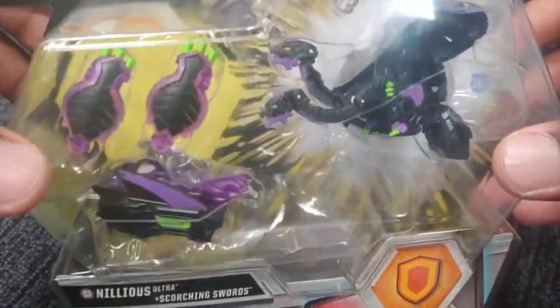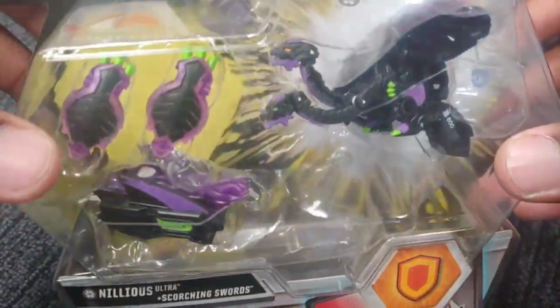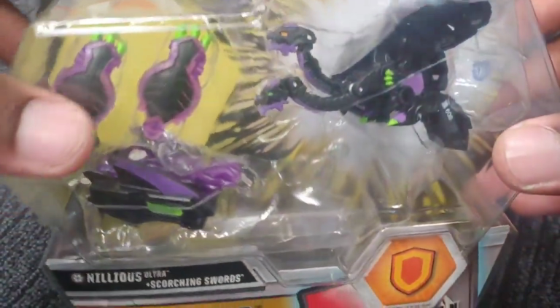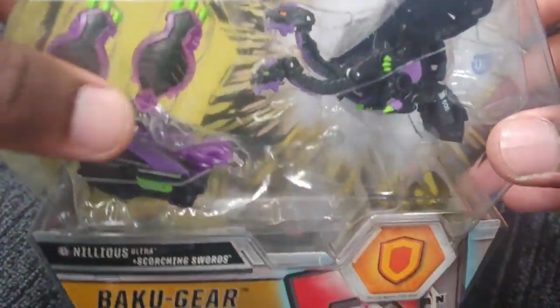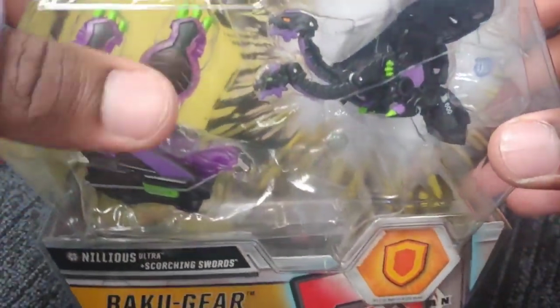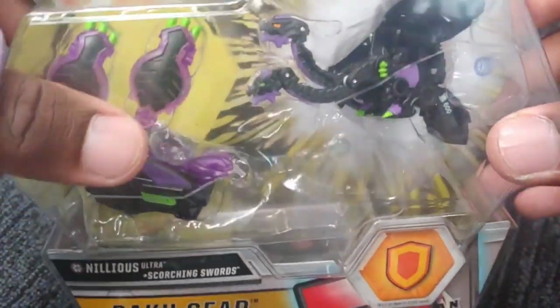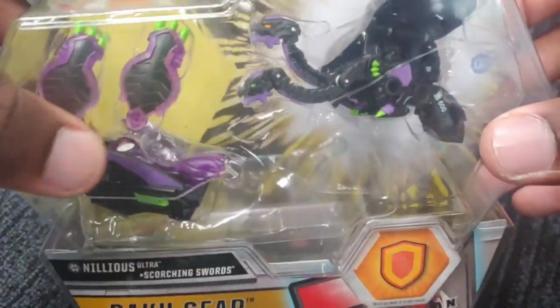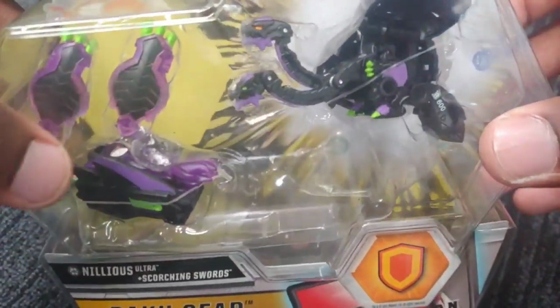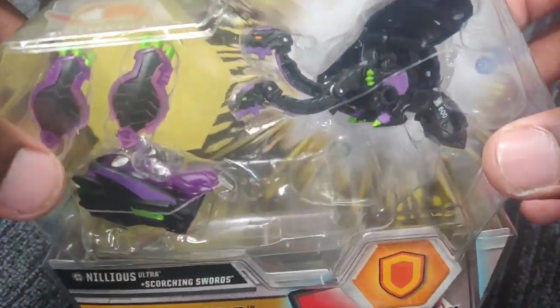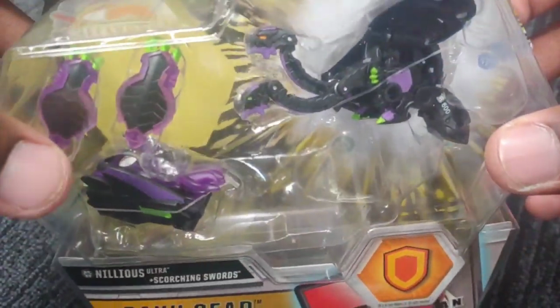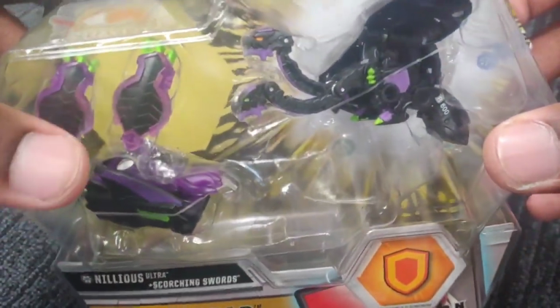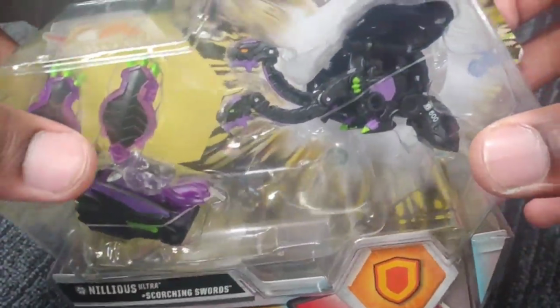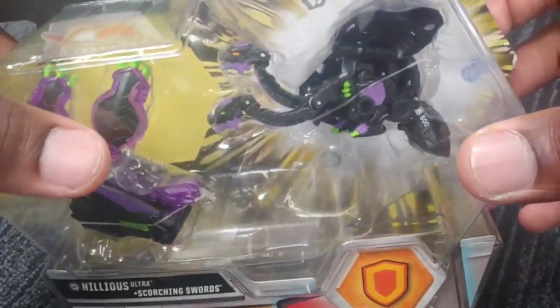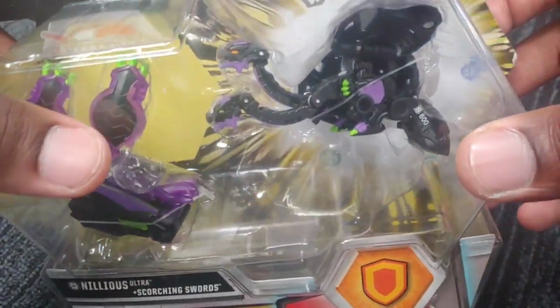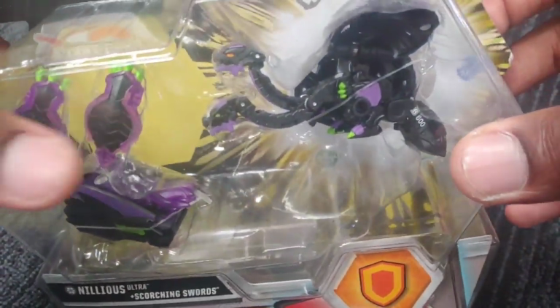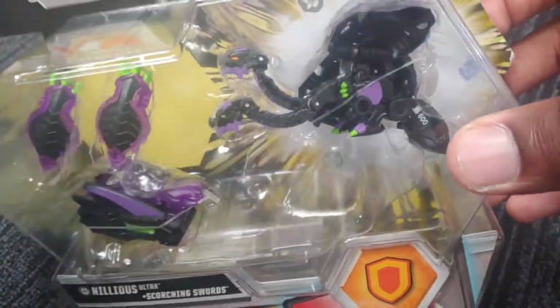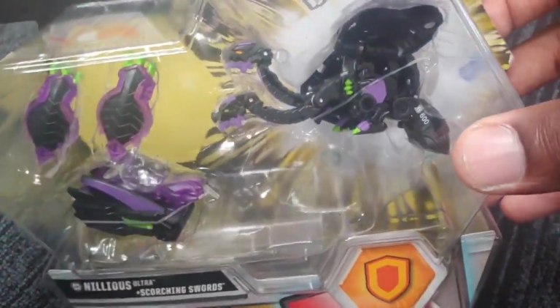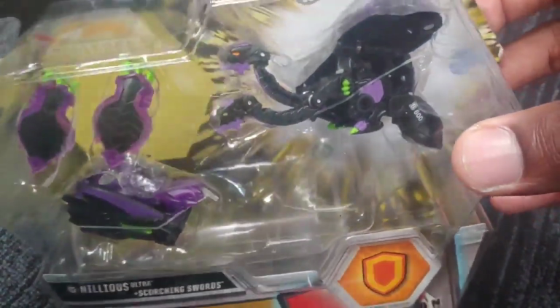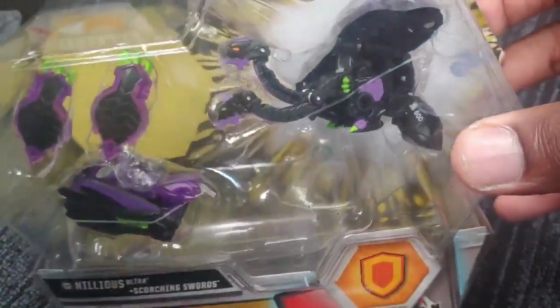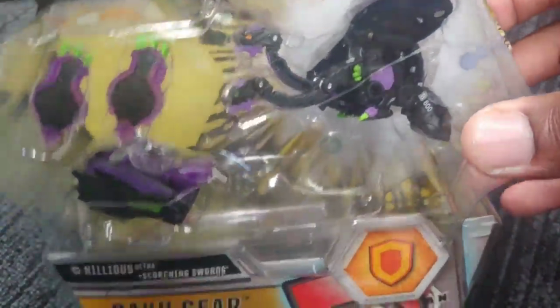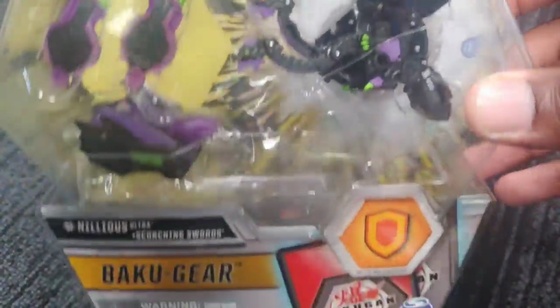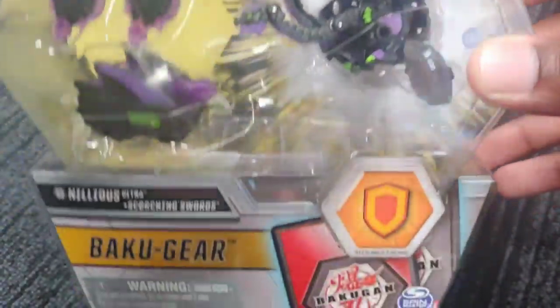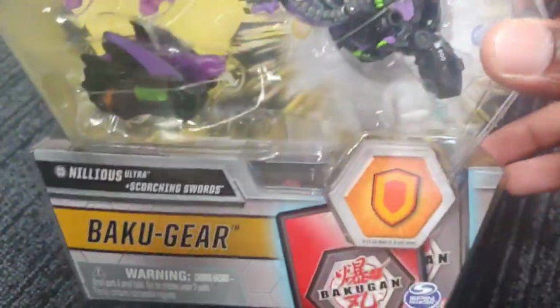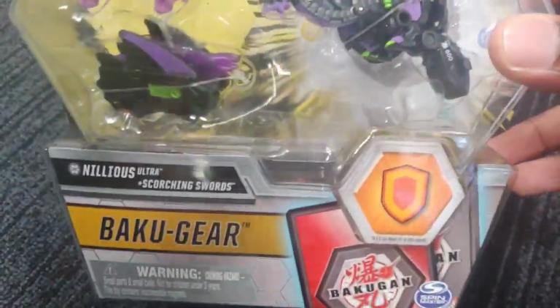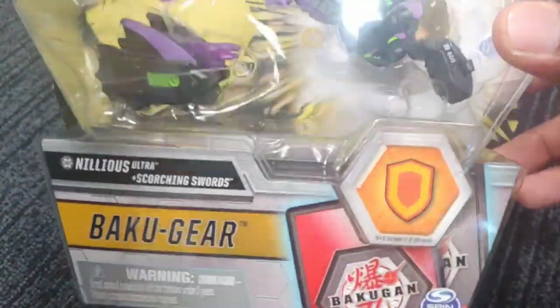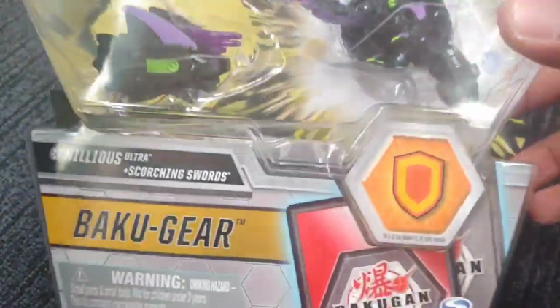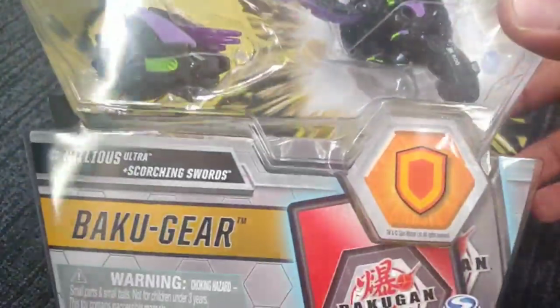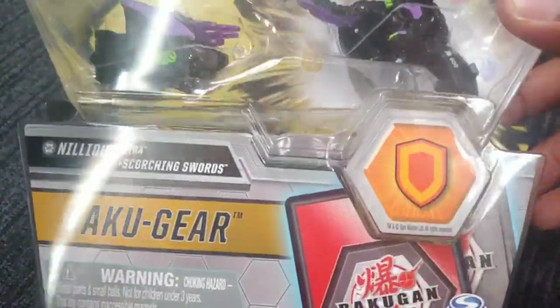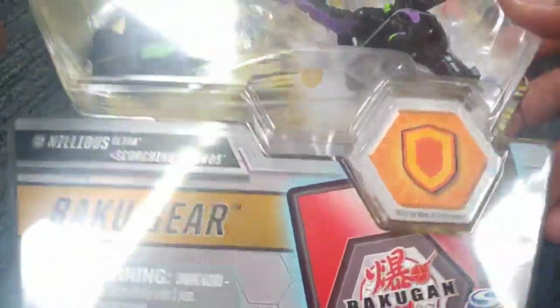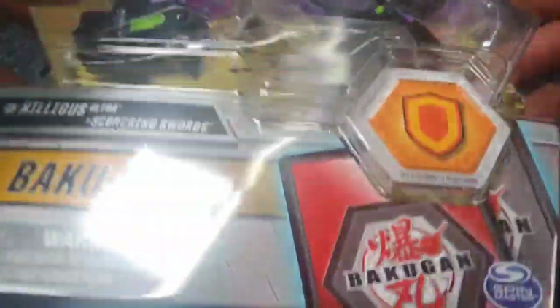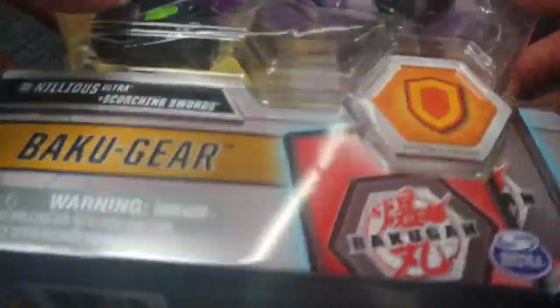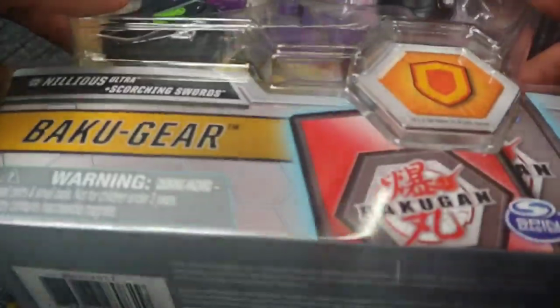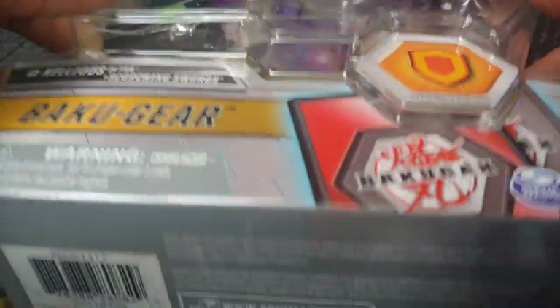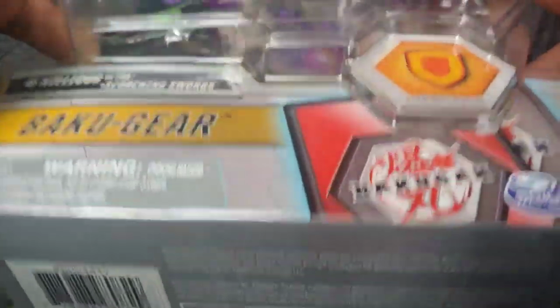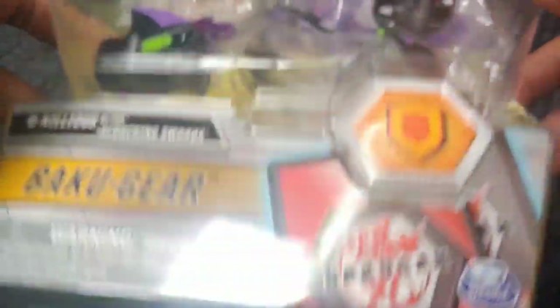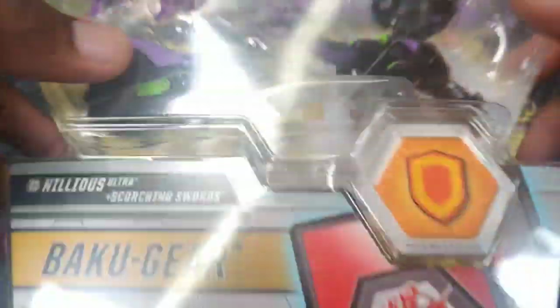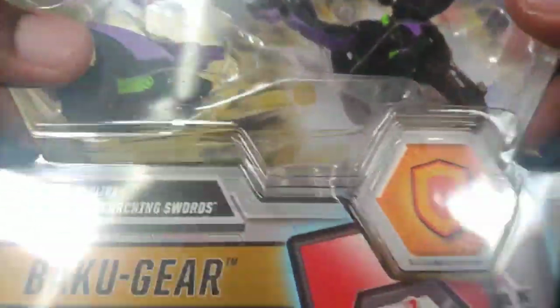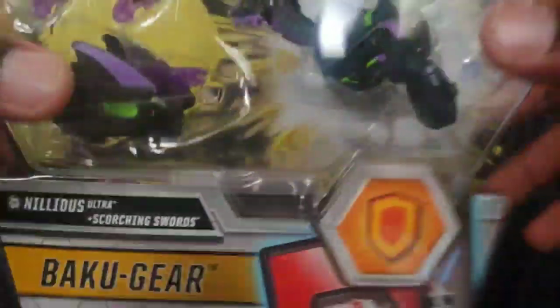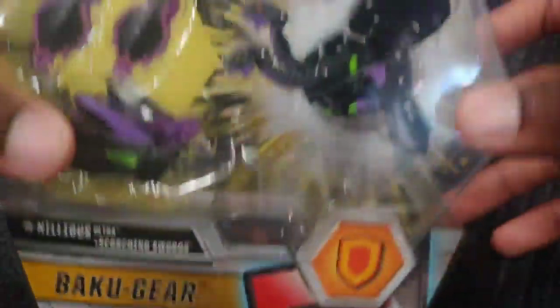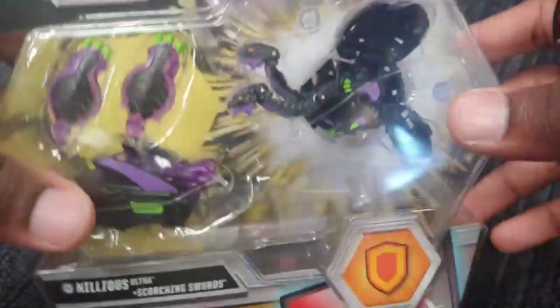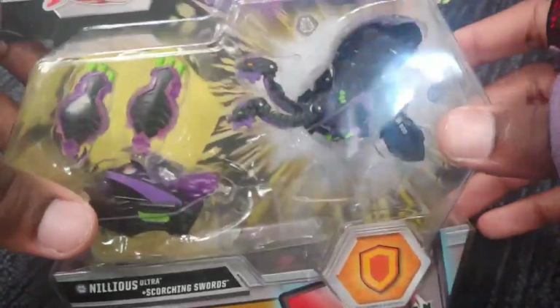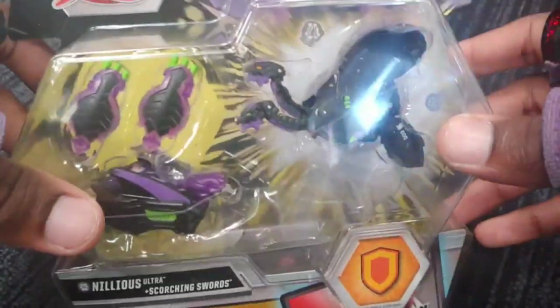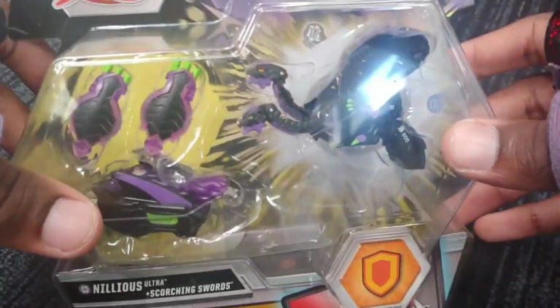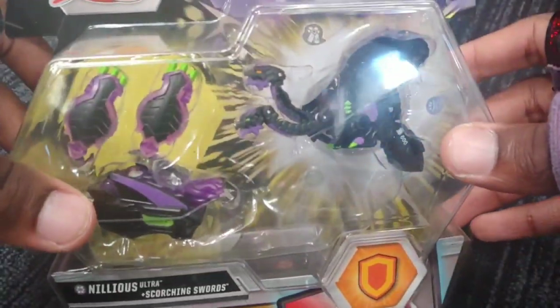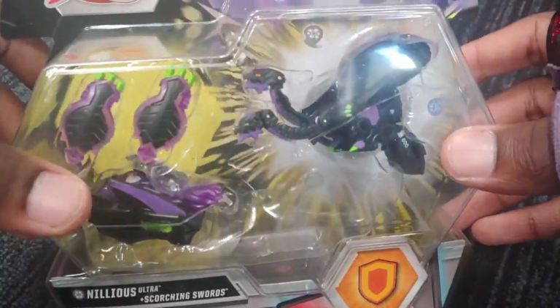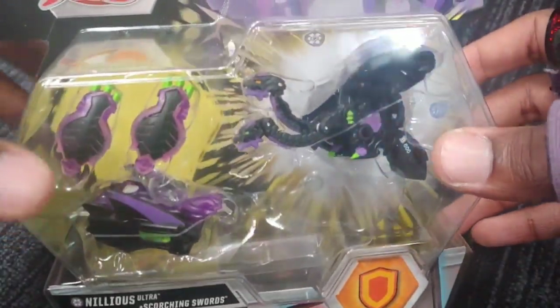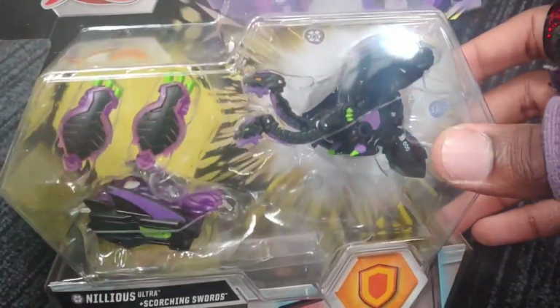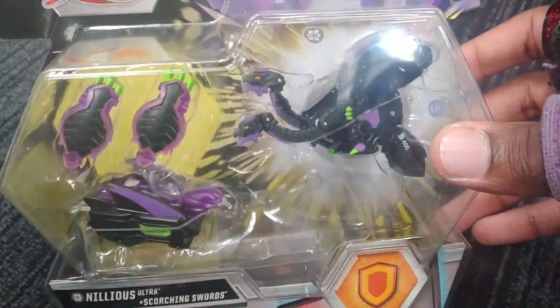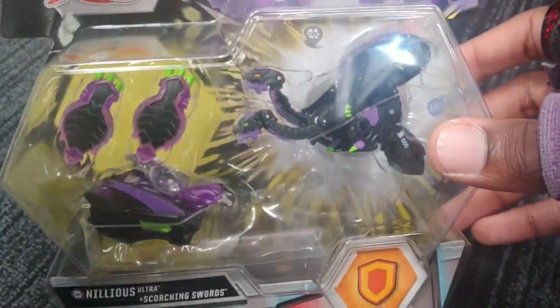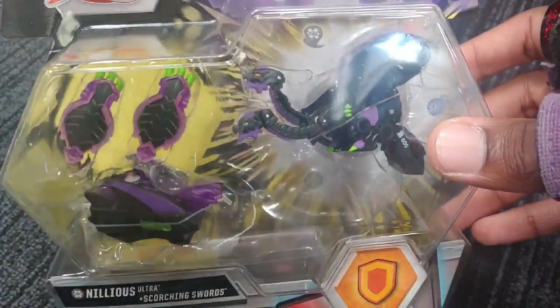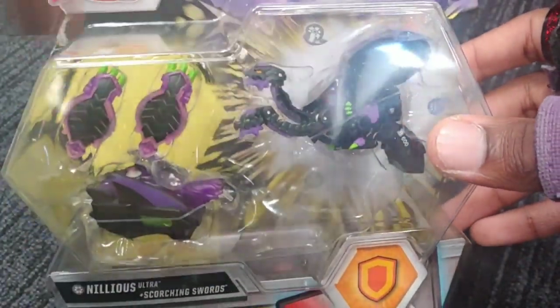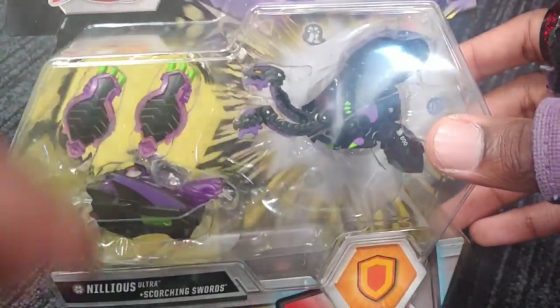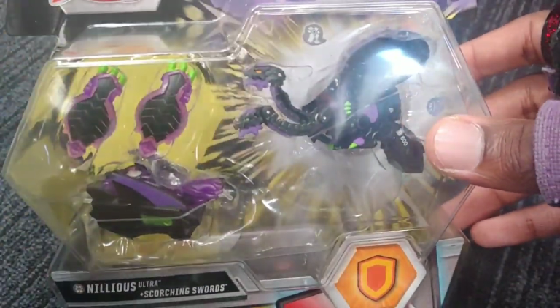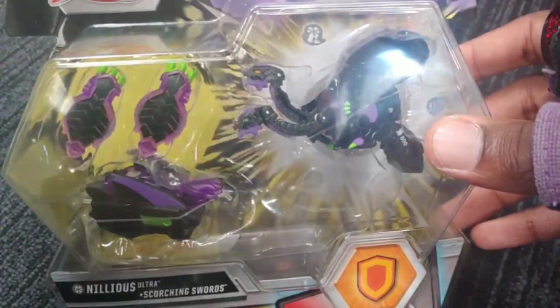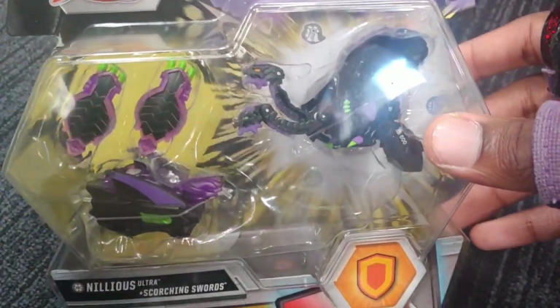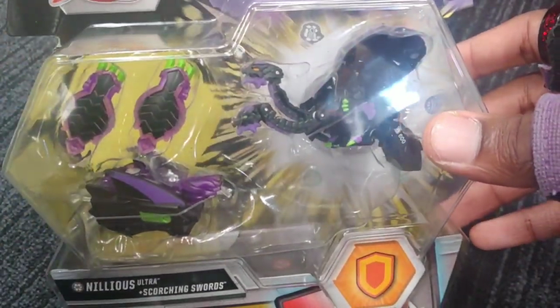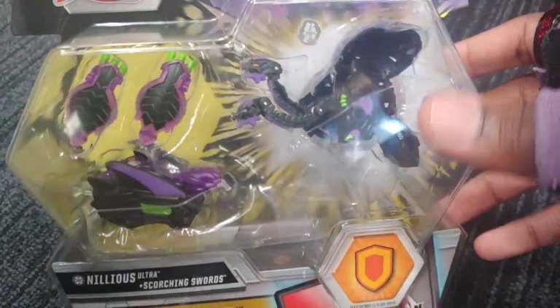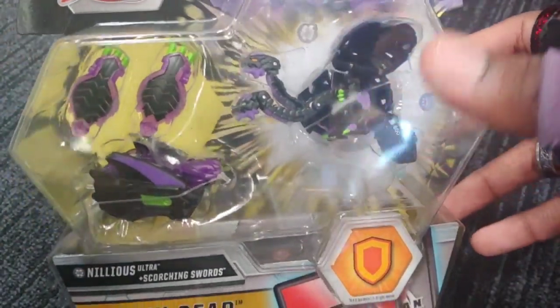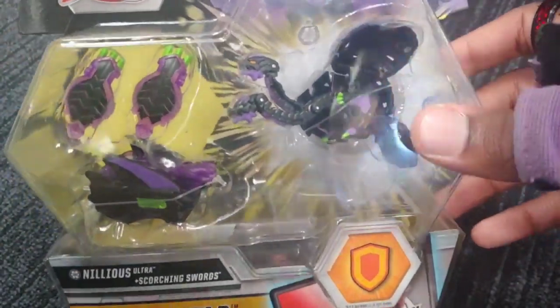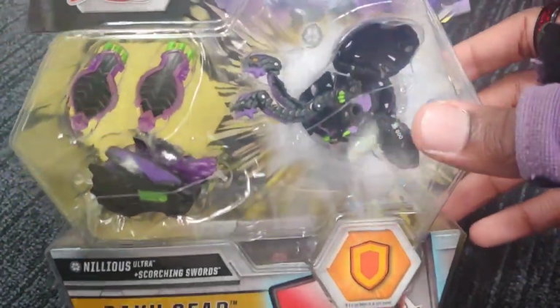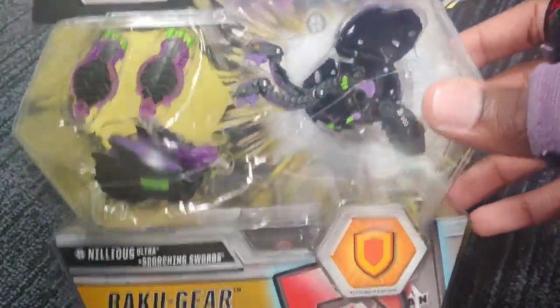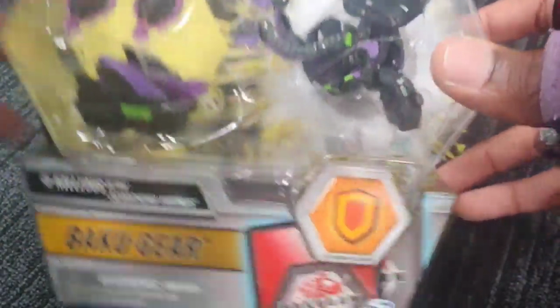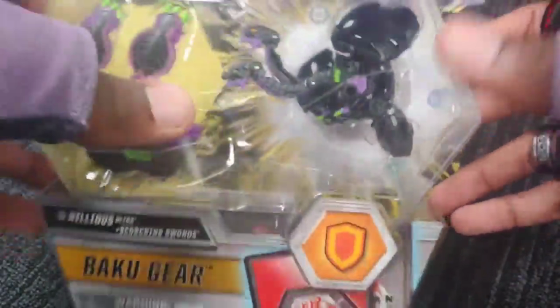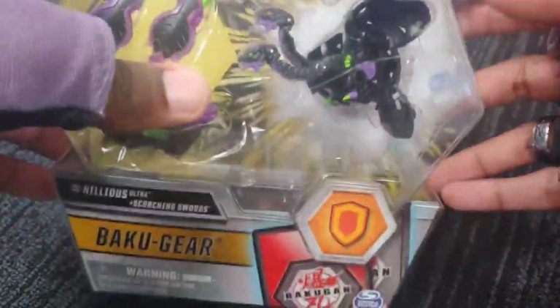It's a lot like Battle Gear, but you can also see a little bit of Baku Nano things with it. But it's actually really, really sick. I know some people are like 'oh man, Baku Nano,' but it's really really cool. I'll show you guys.